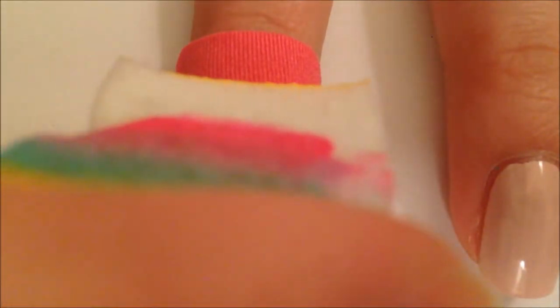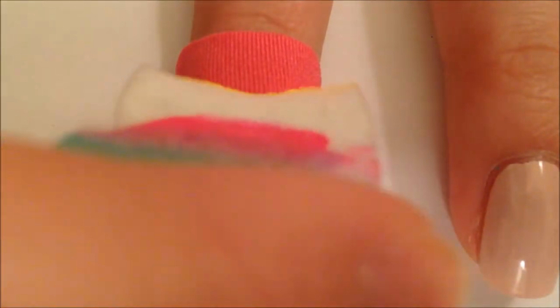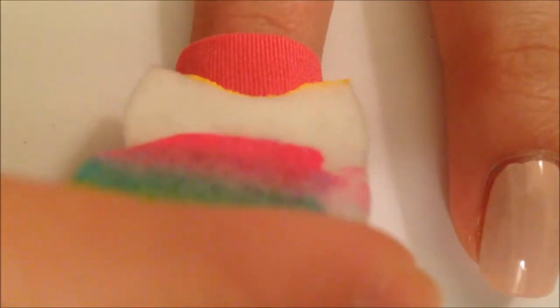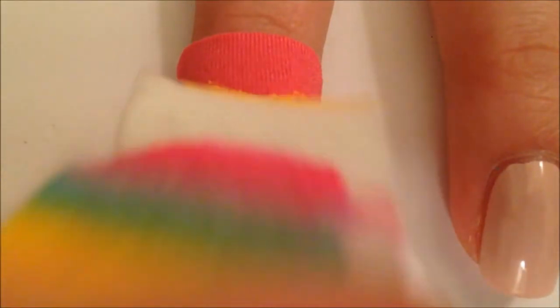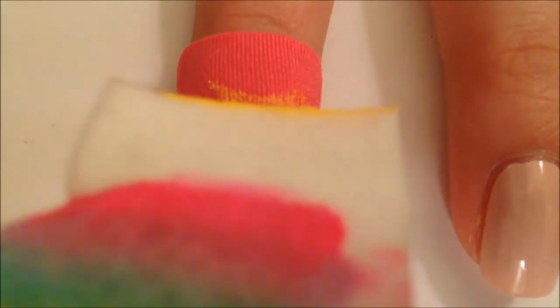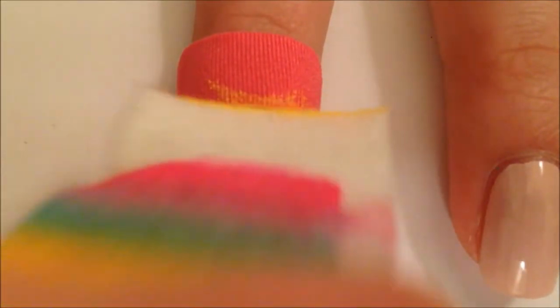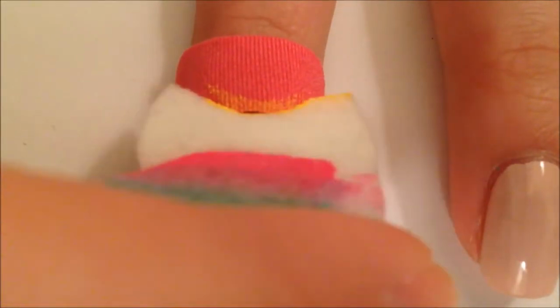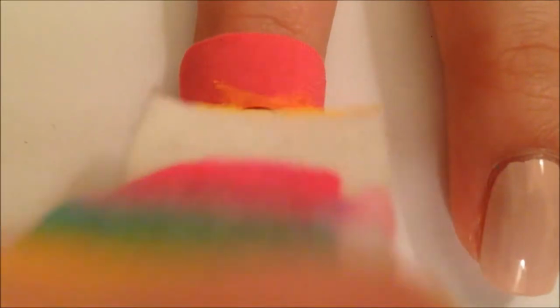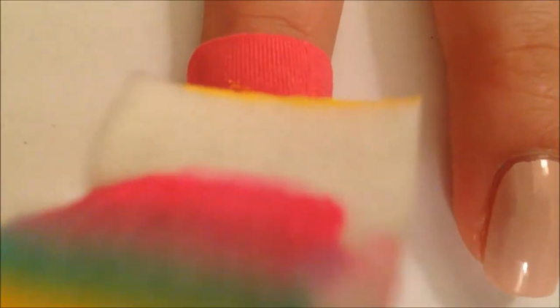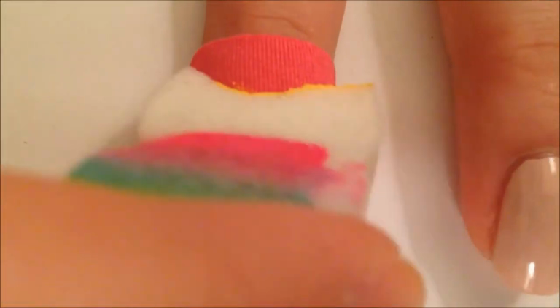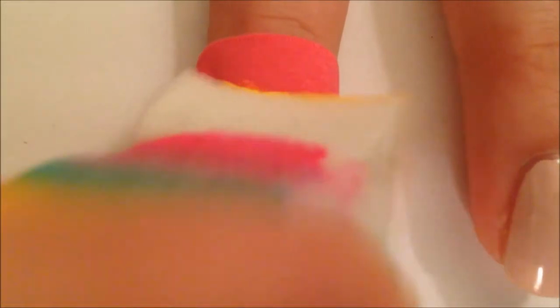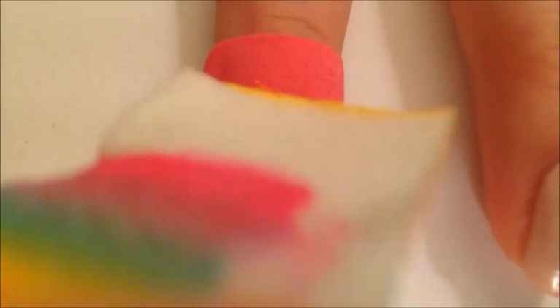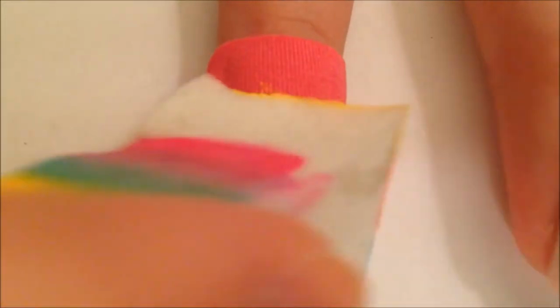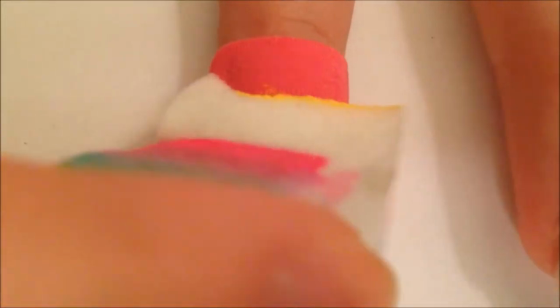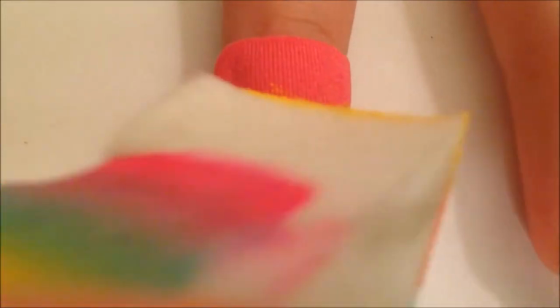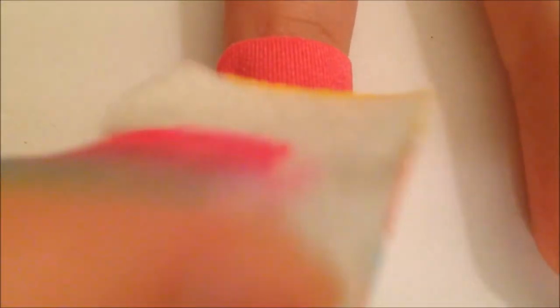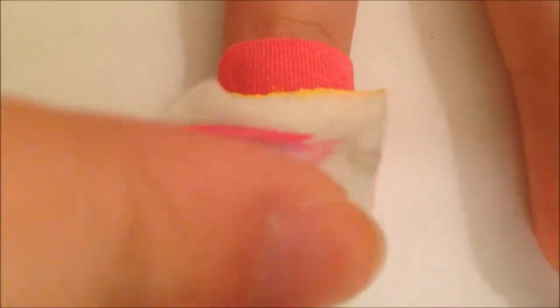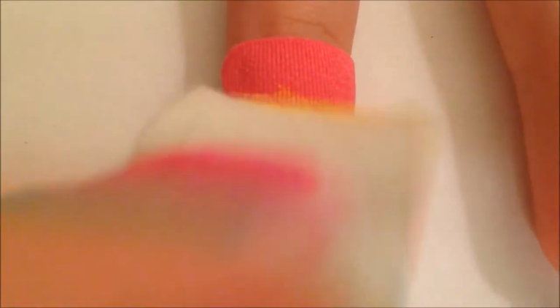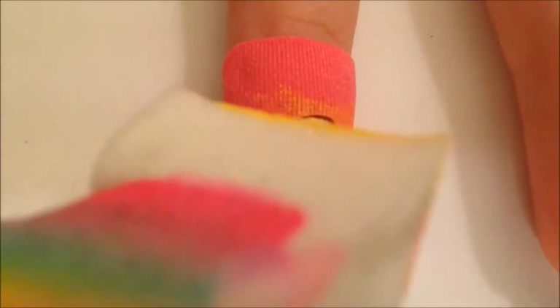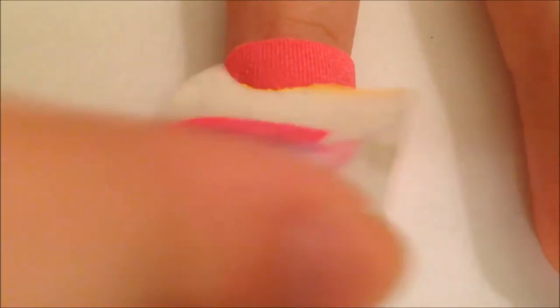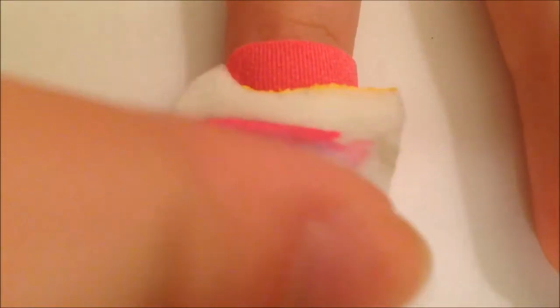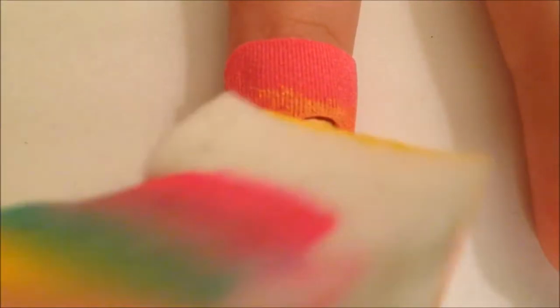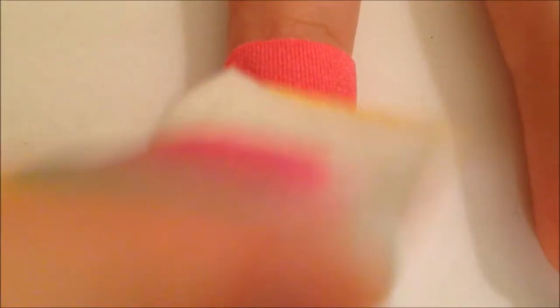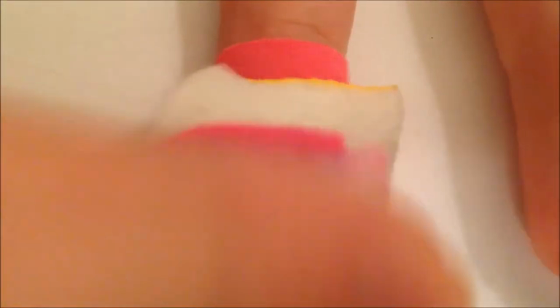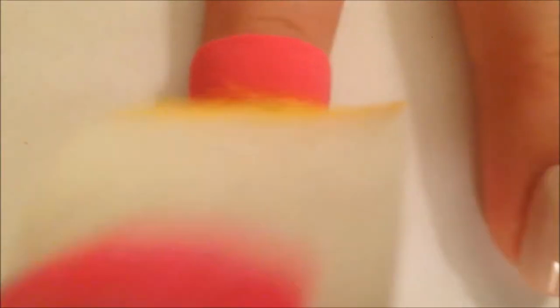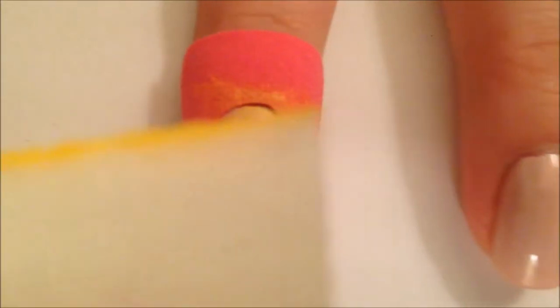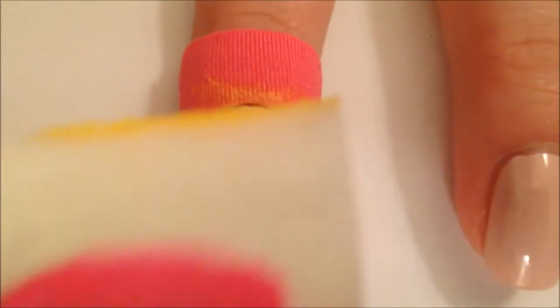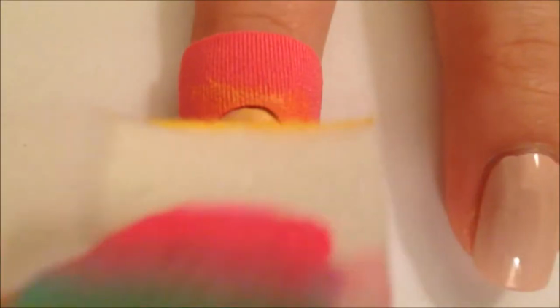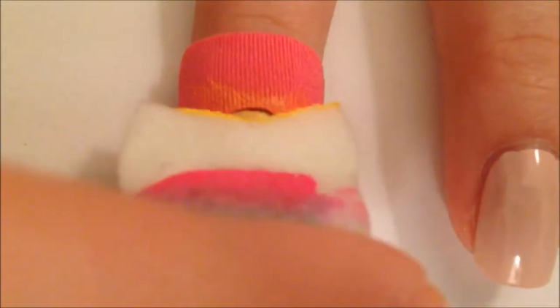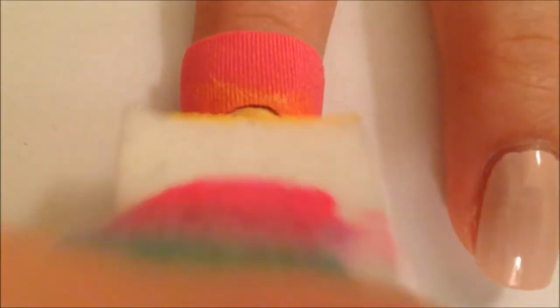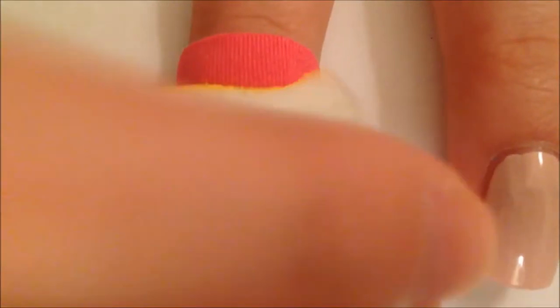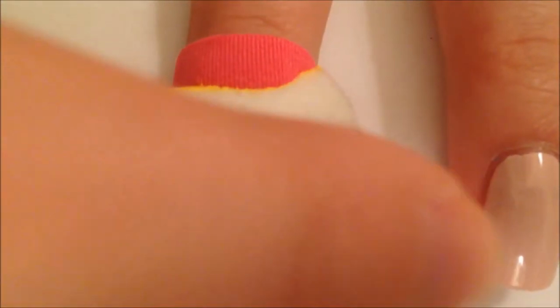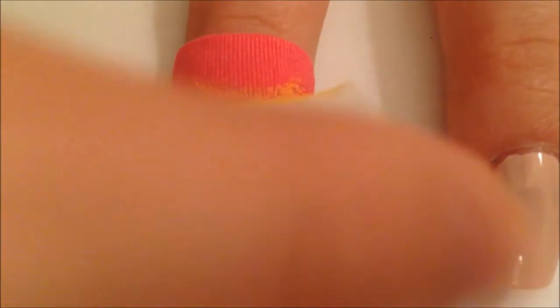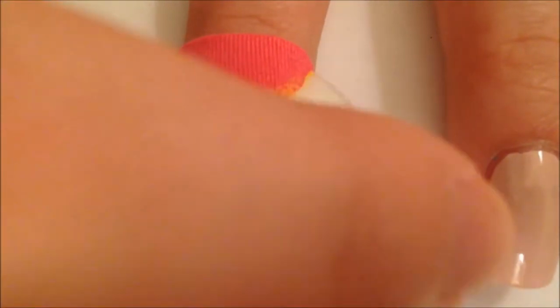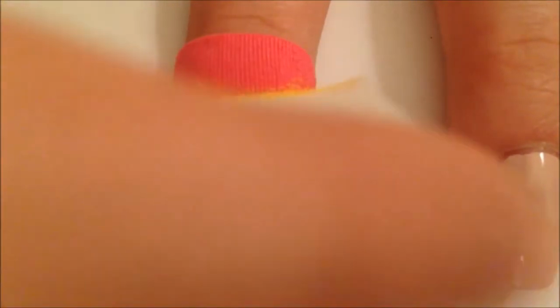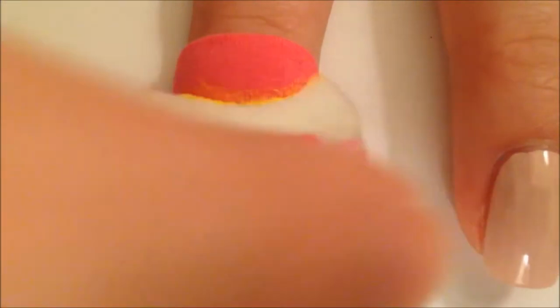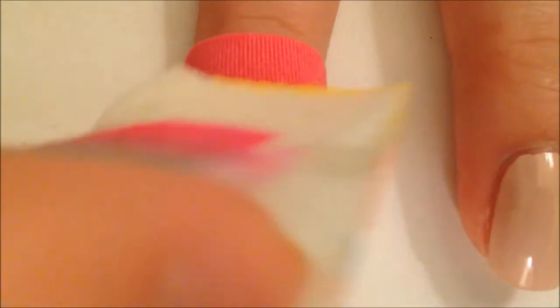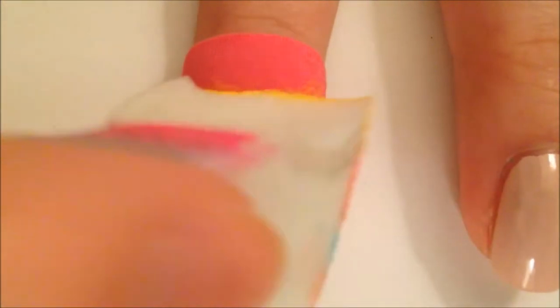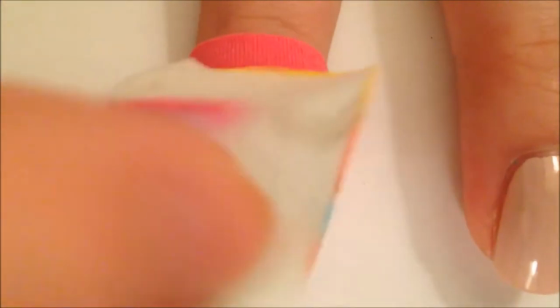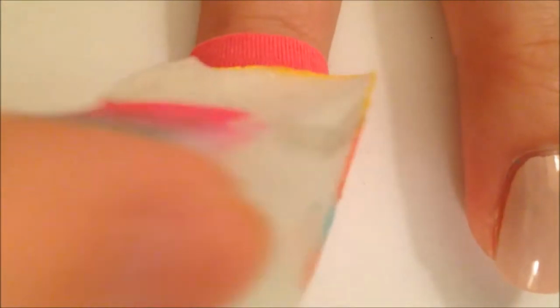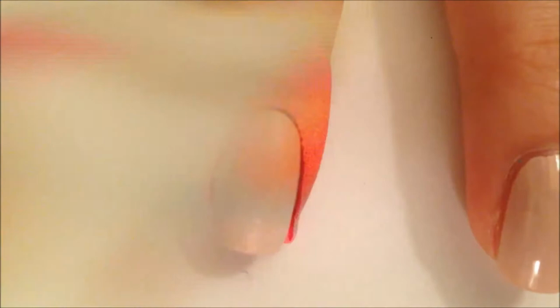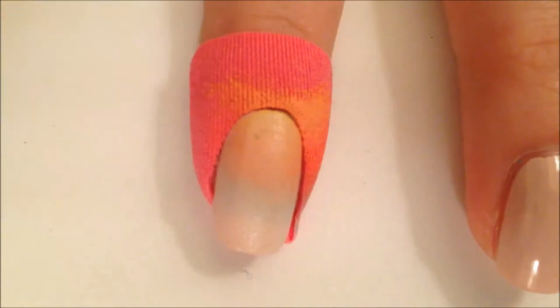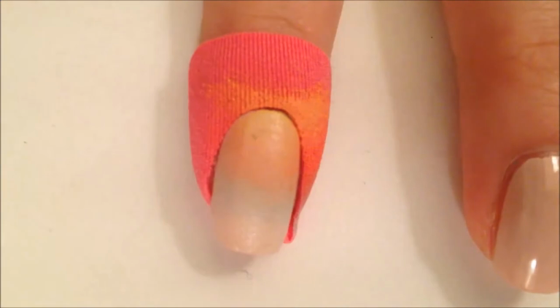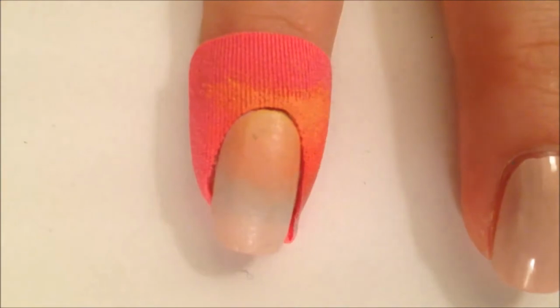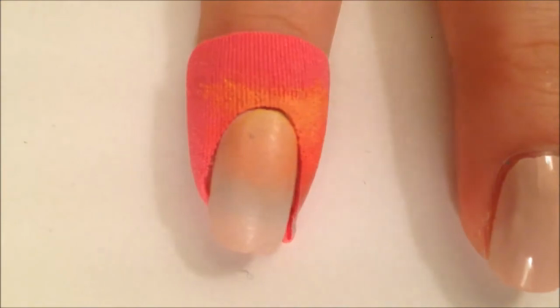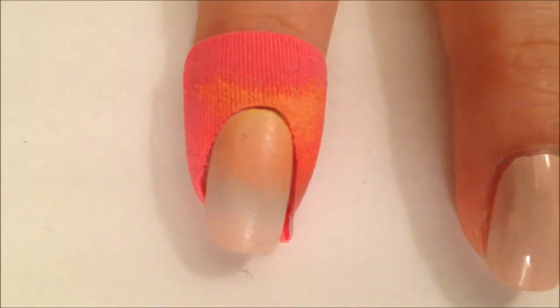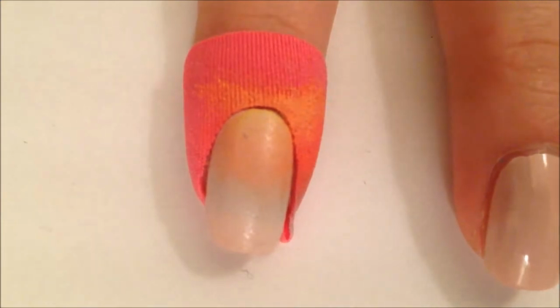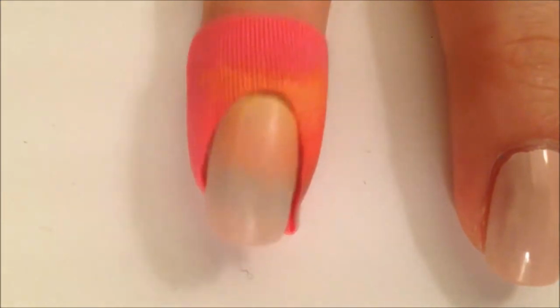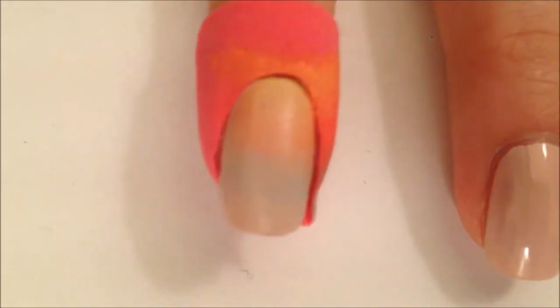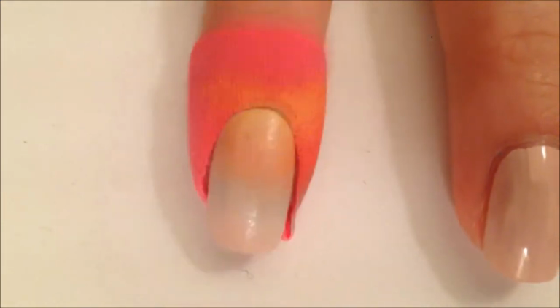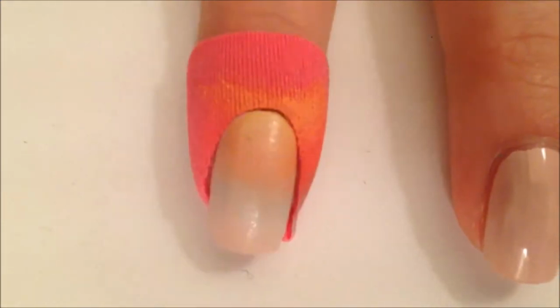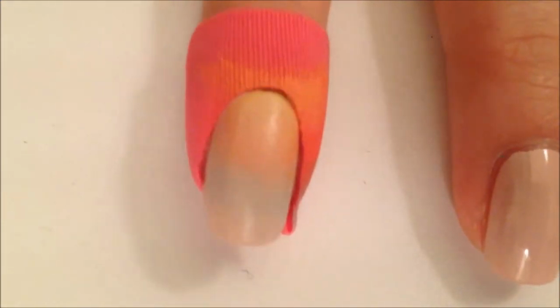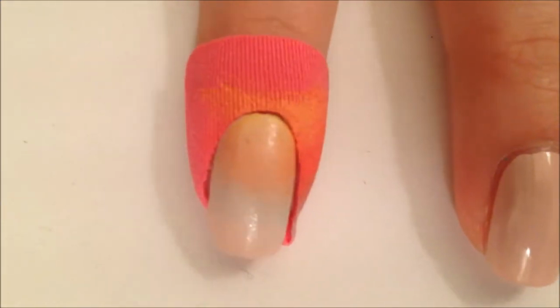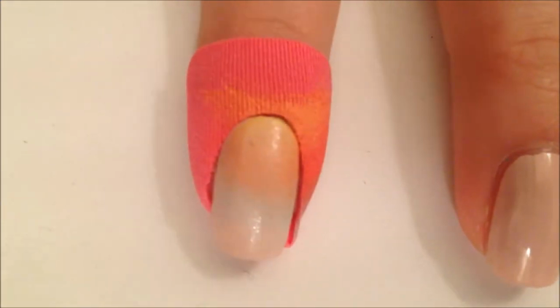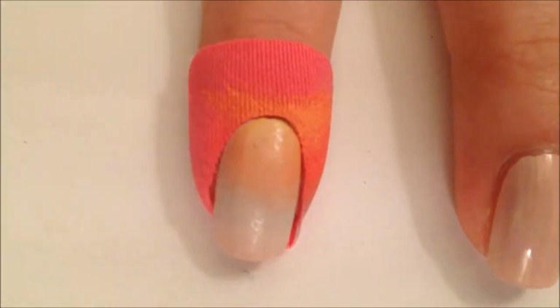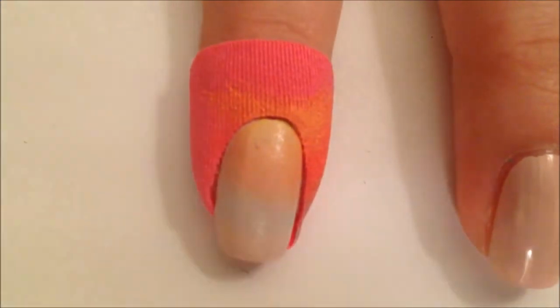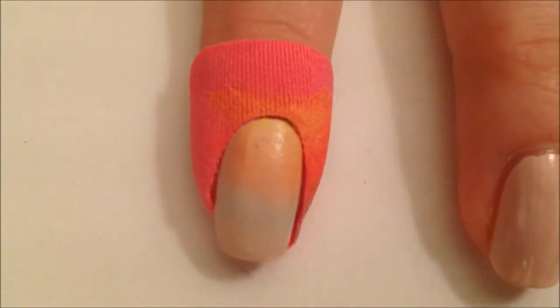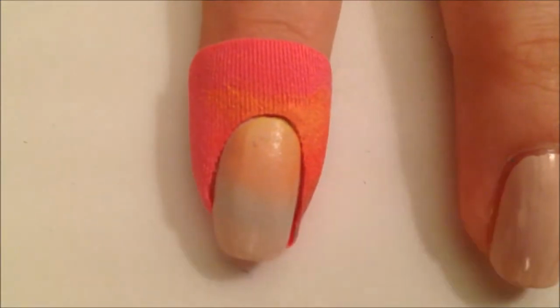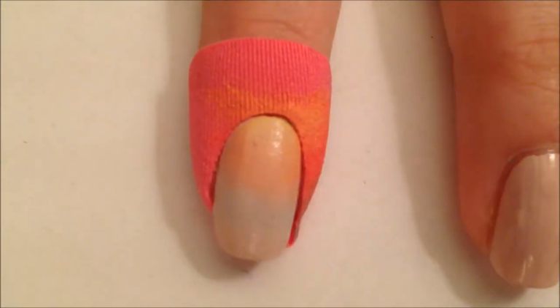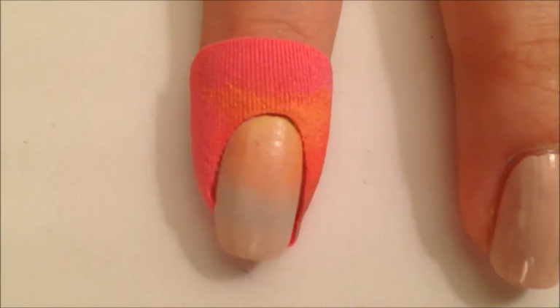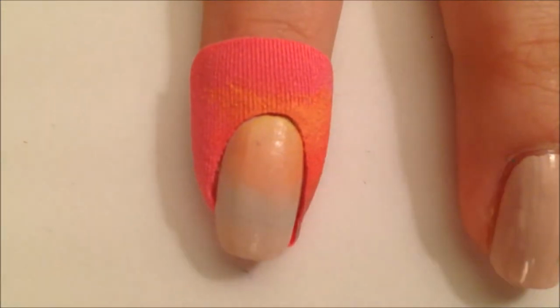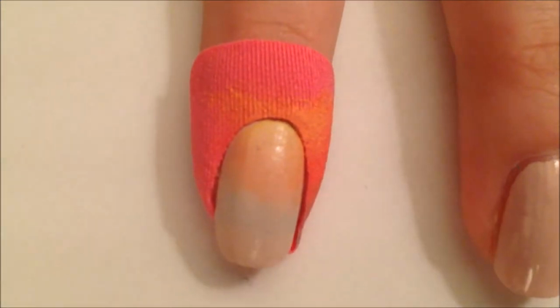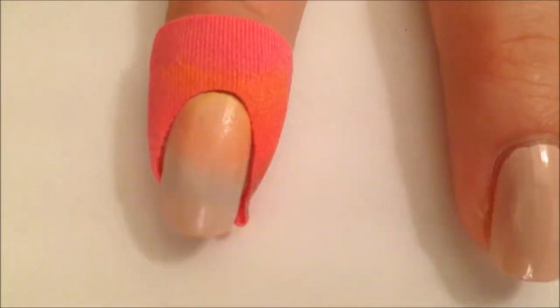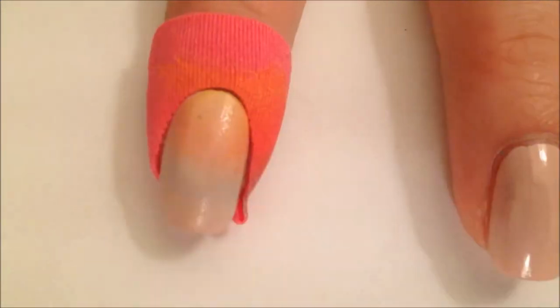Now I'm just sponging these colors over my nail, and I did this about two or three times to get full opacity. And I really like this gradient, by the way.